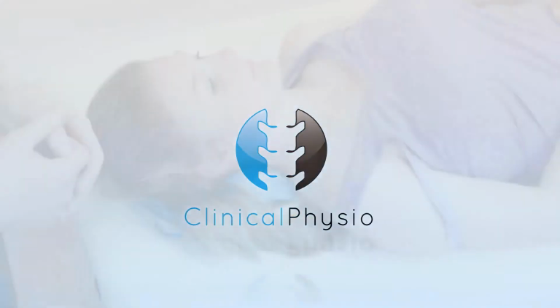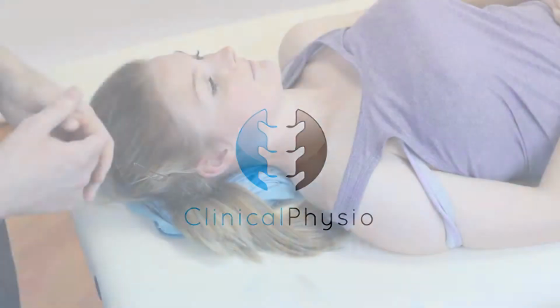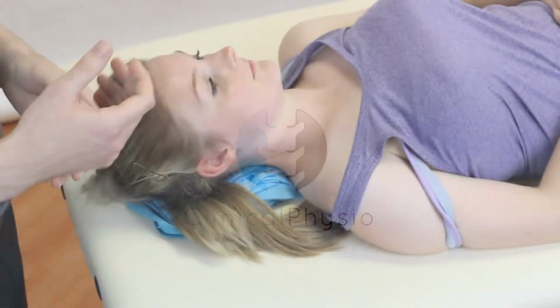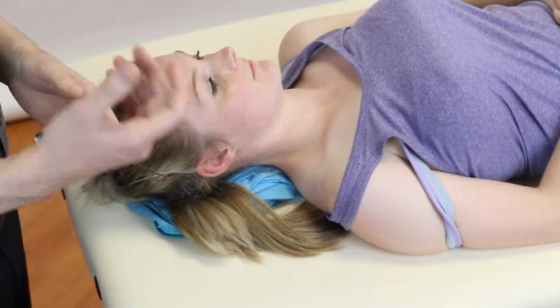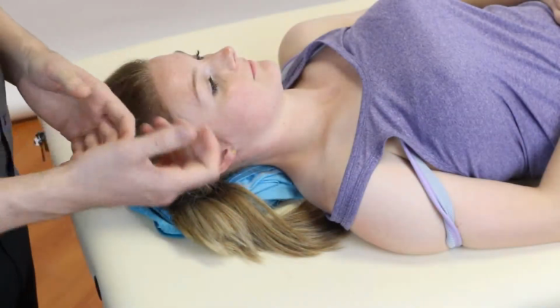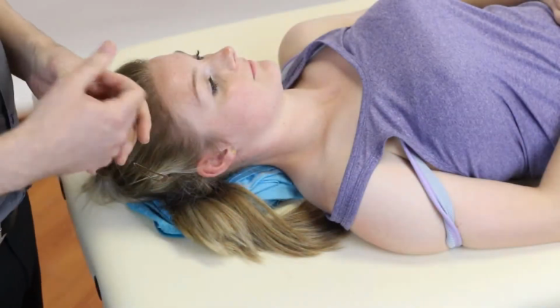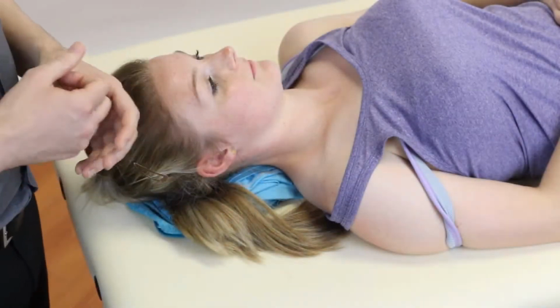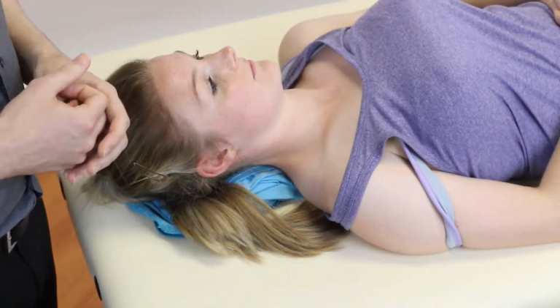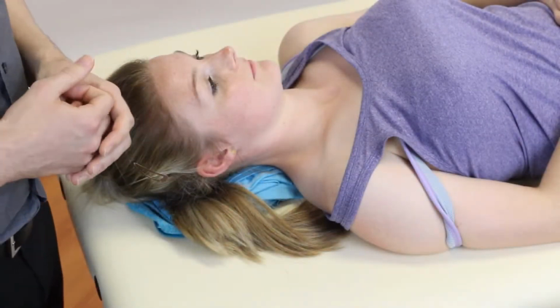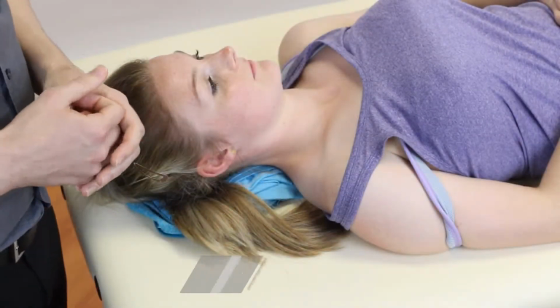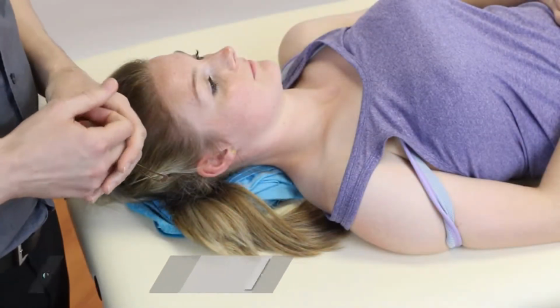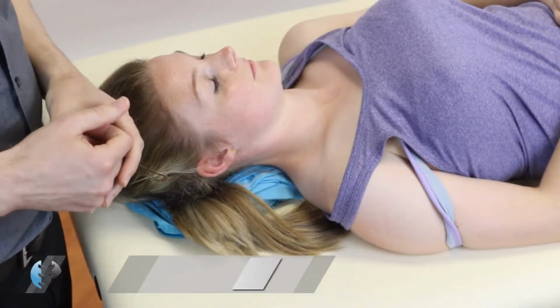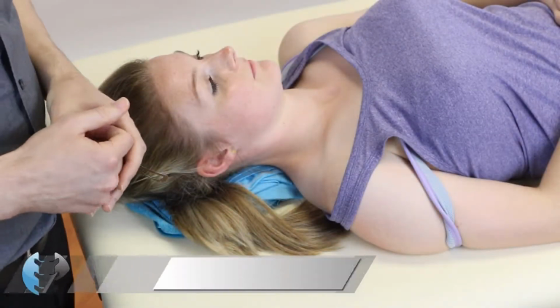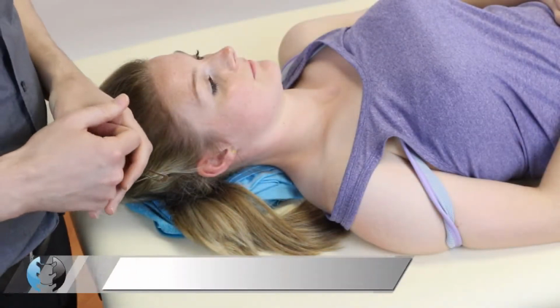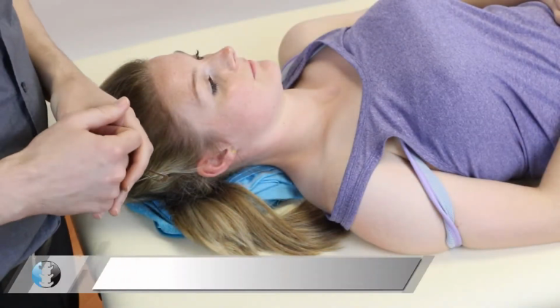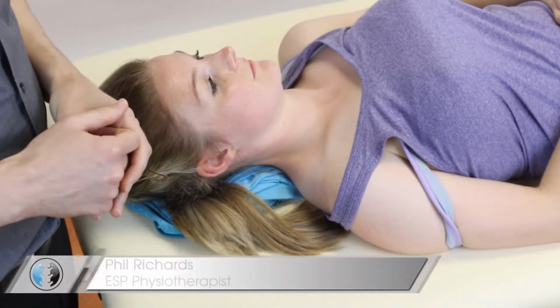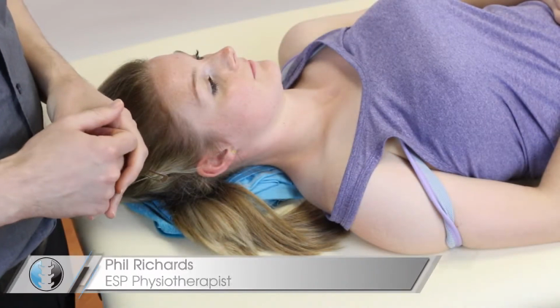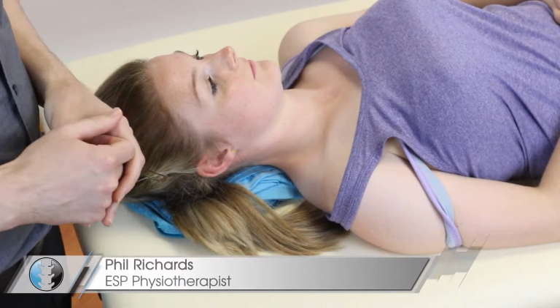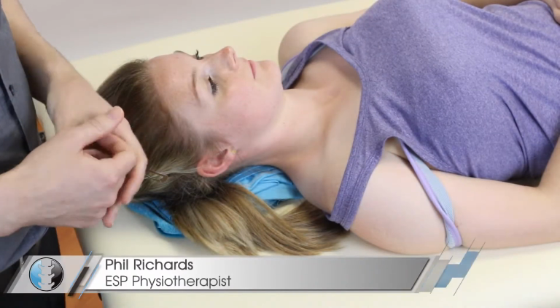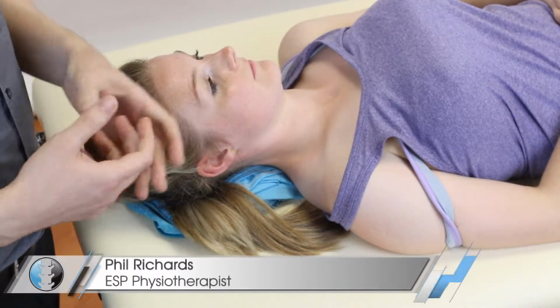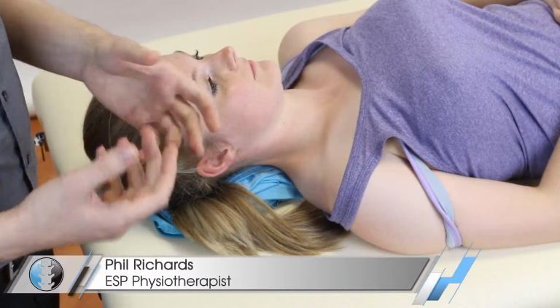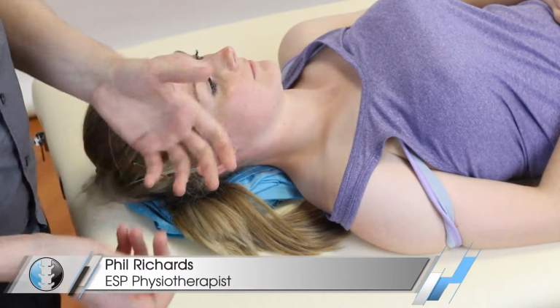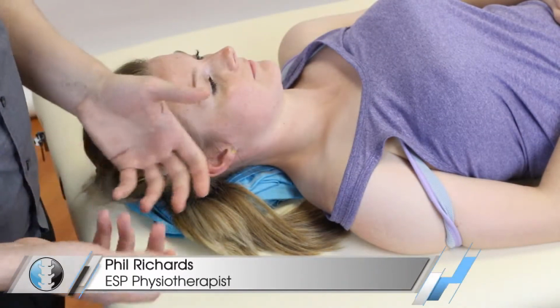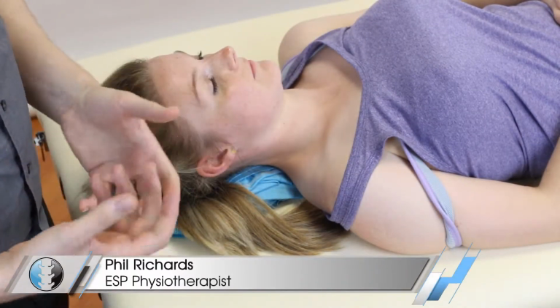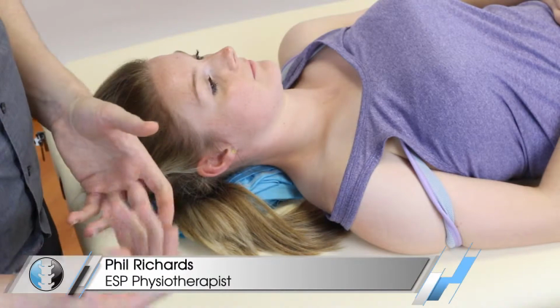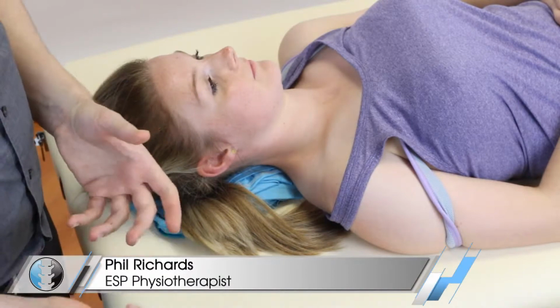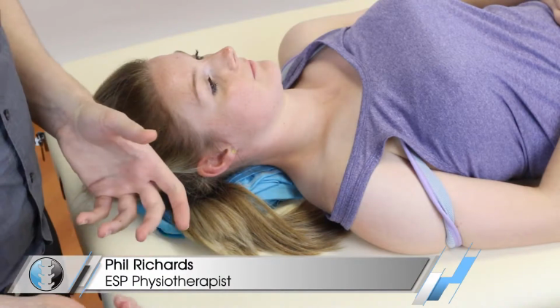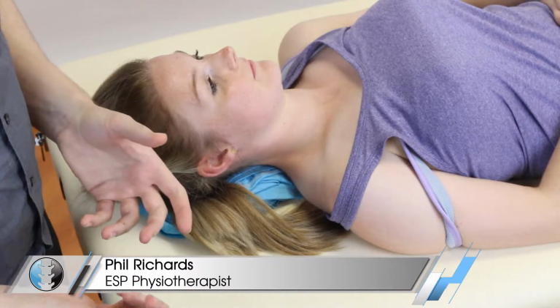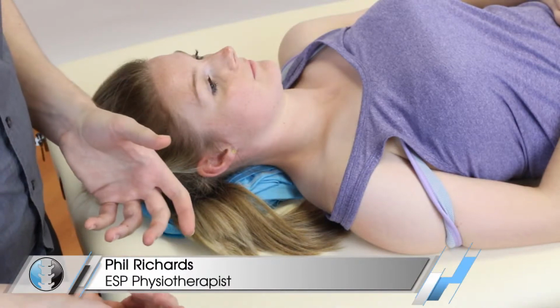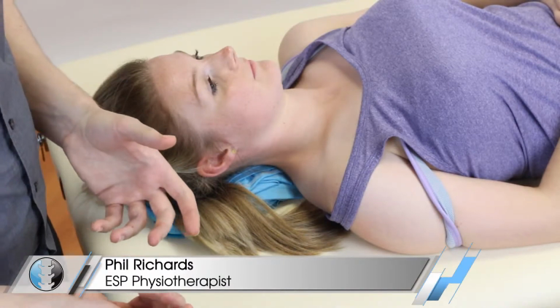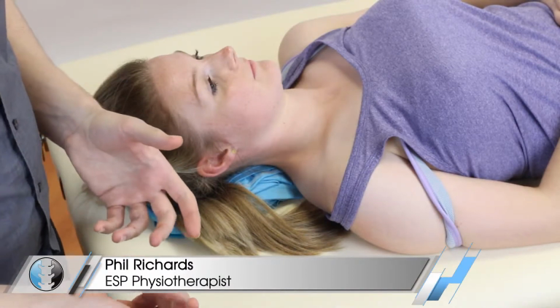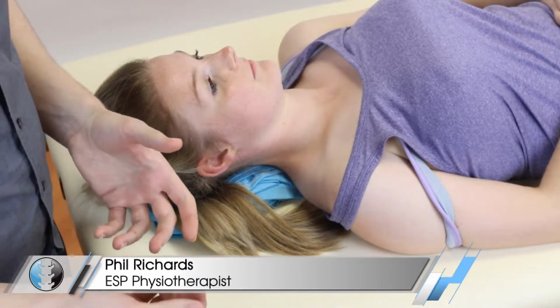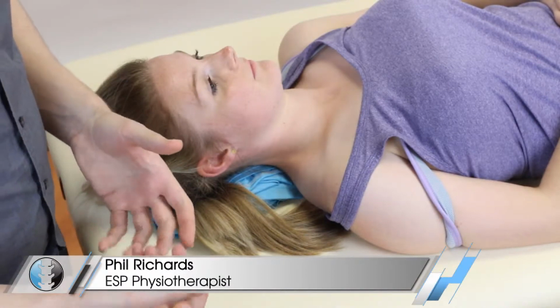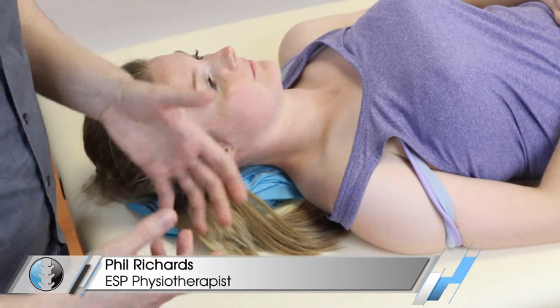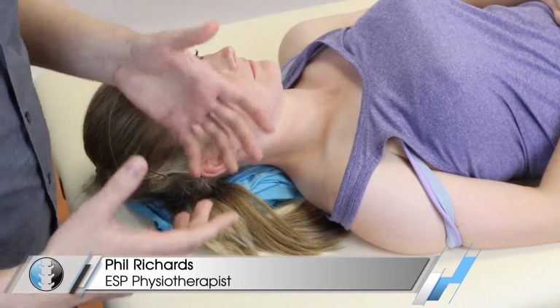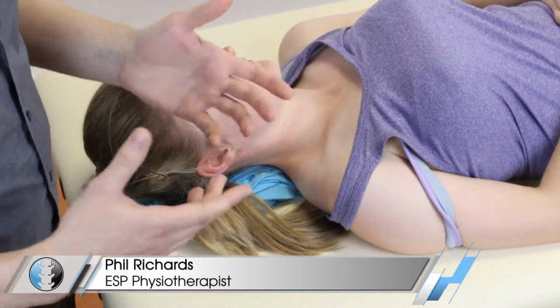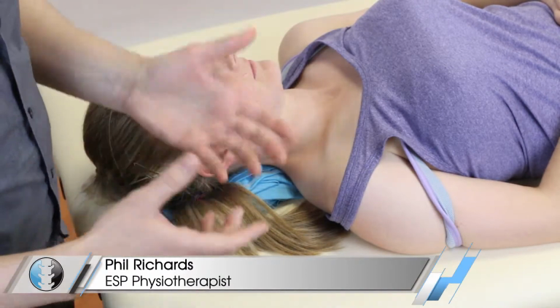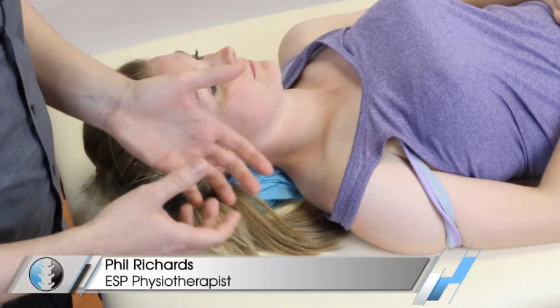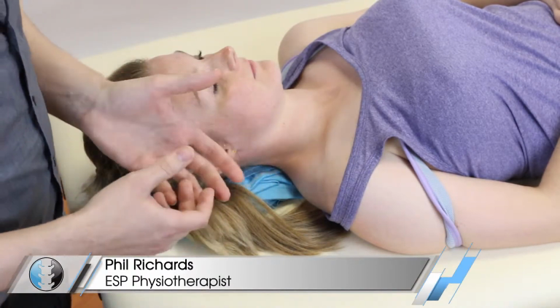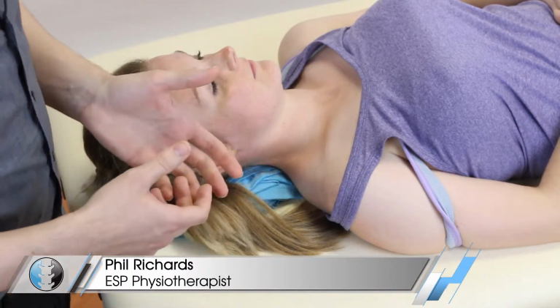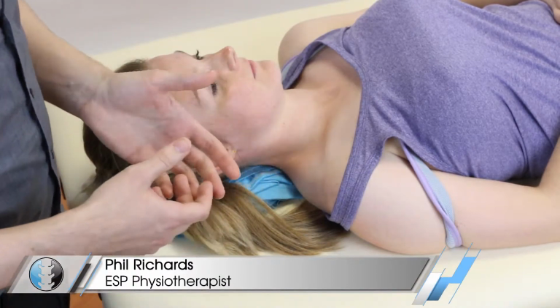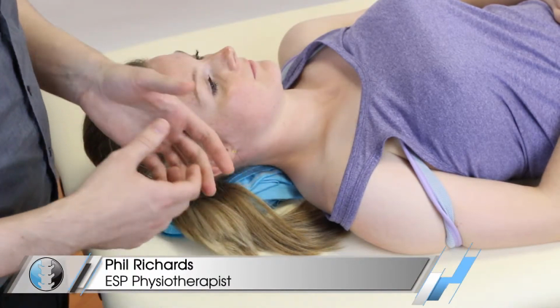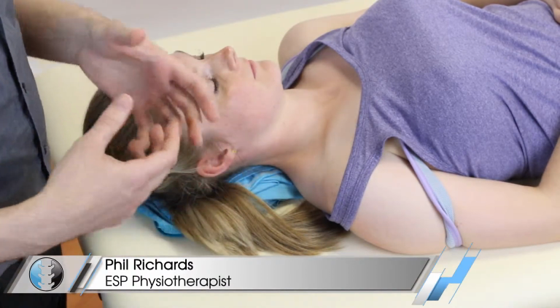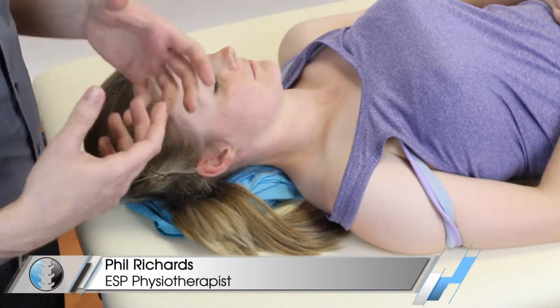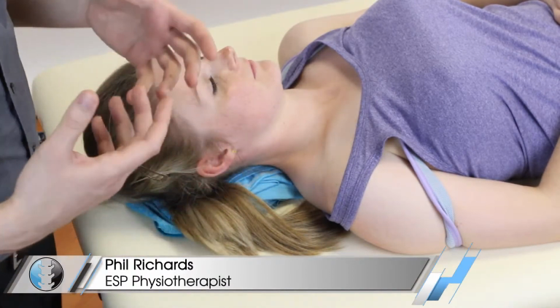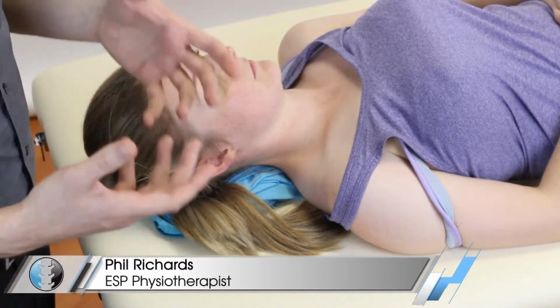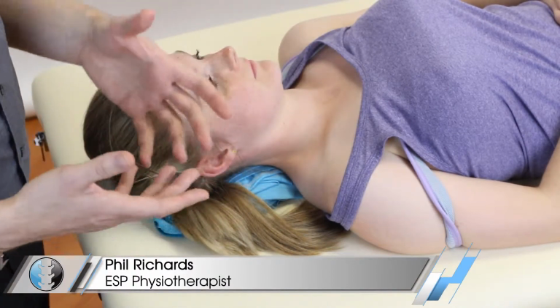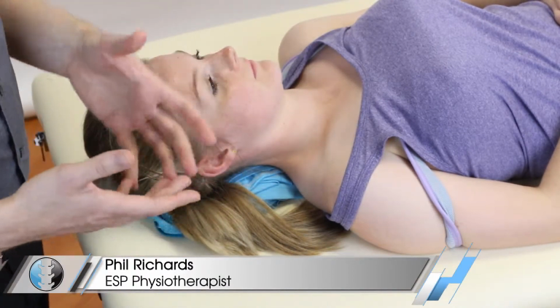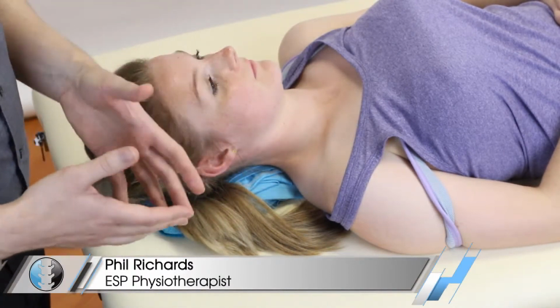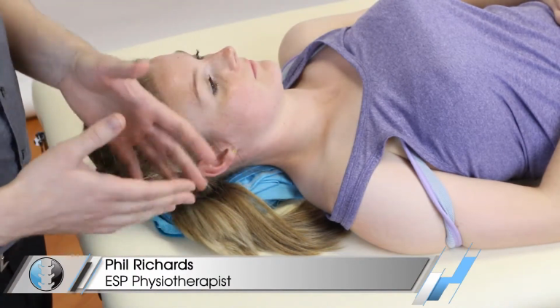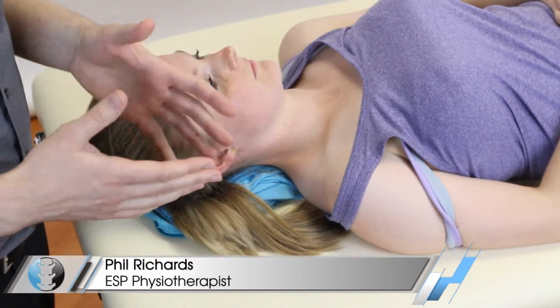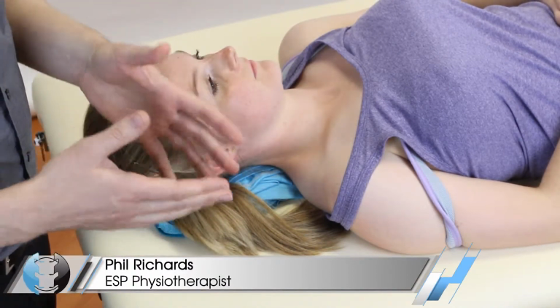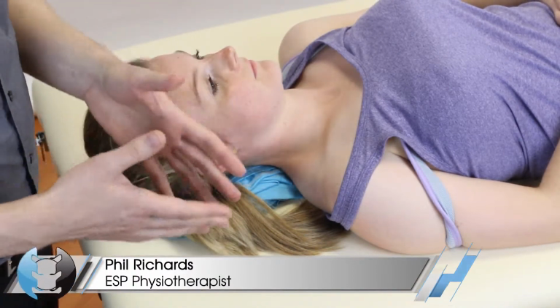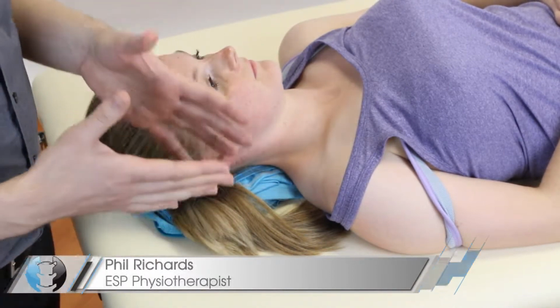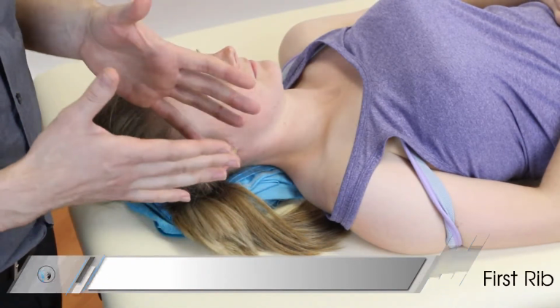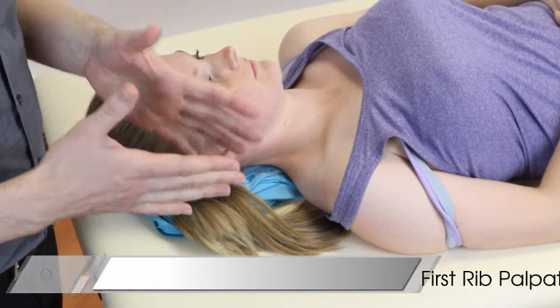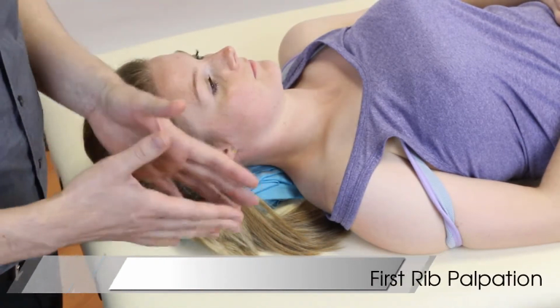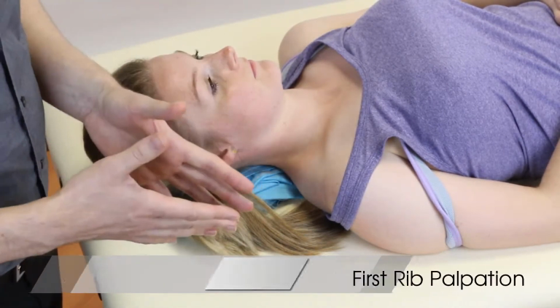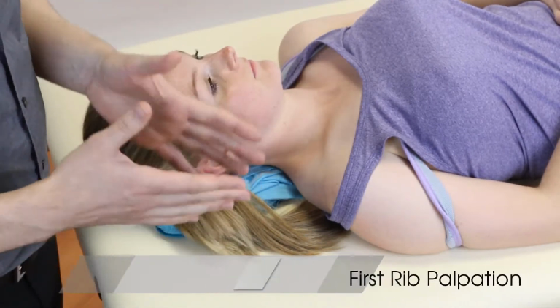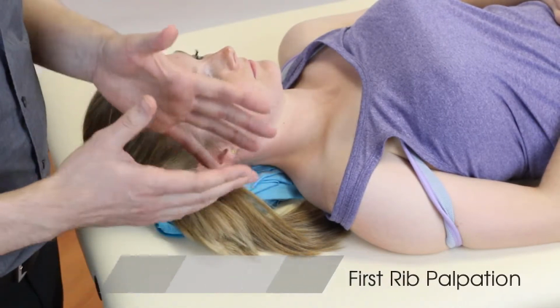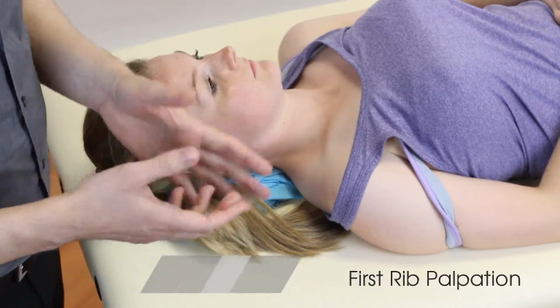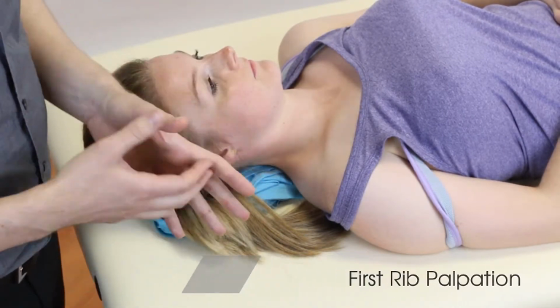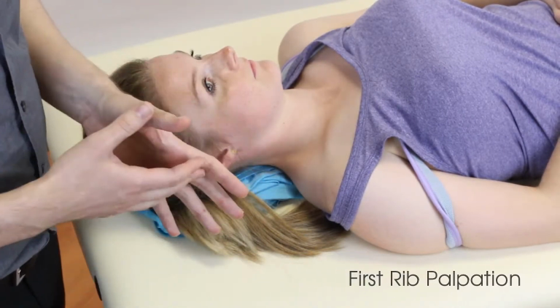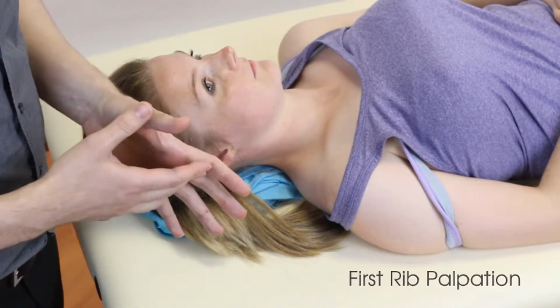Hey guys, welcome back to Clinical Physio with me Phil Richards. In today's video we're going to be taking you through first rib palpation.